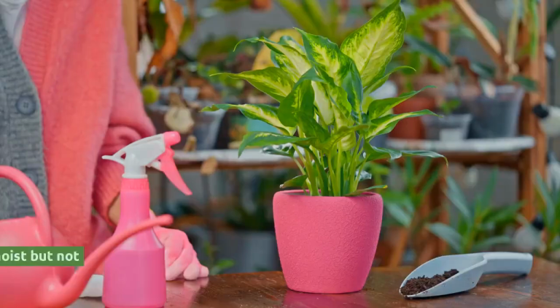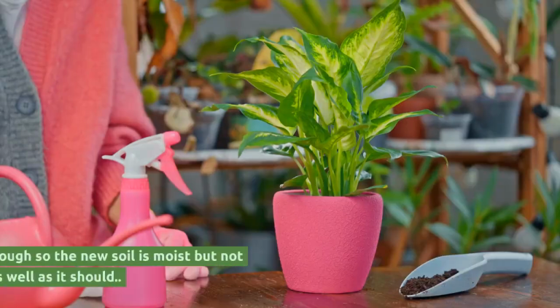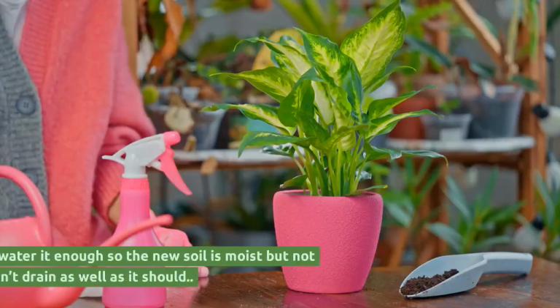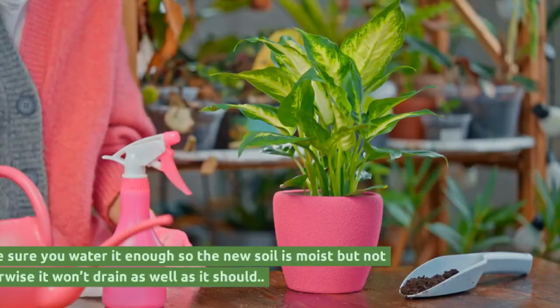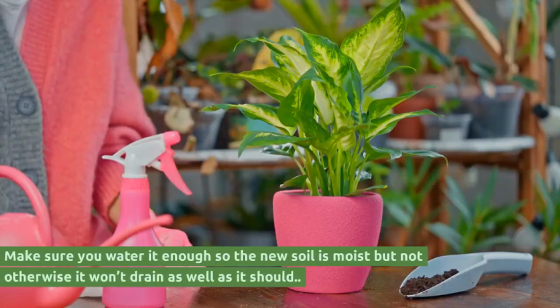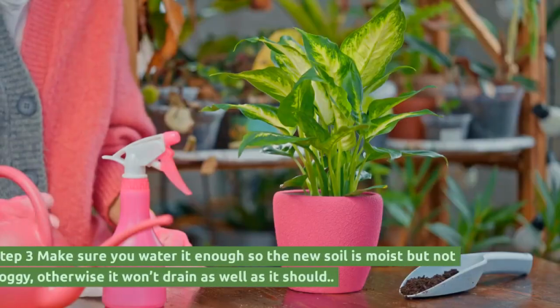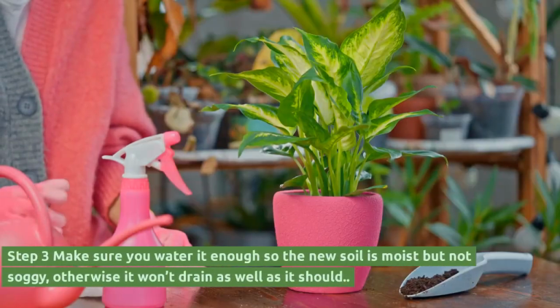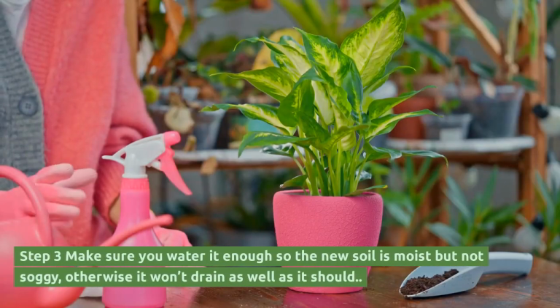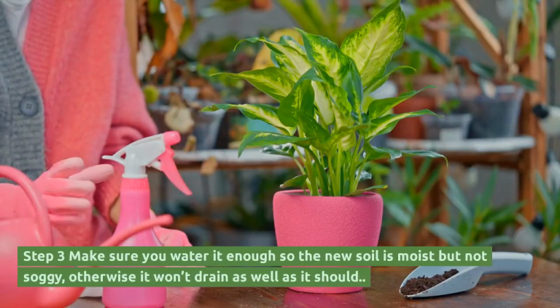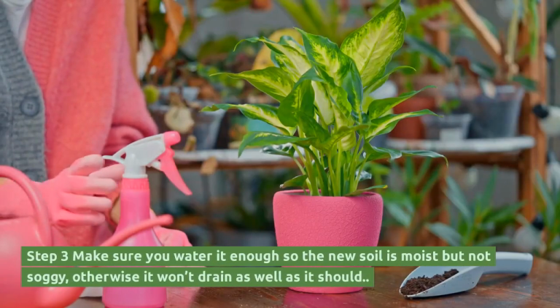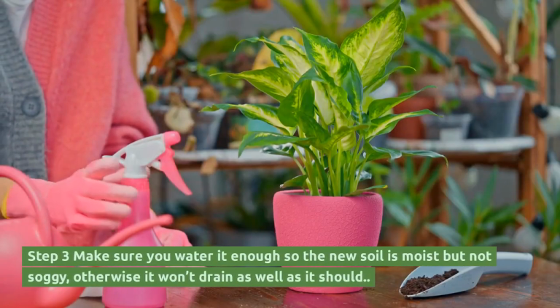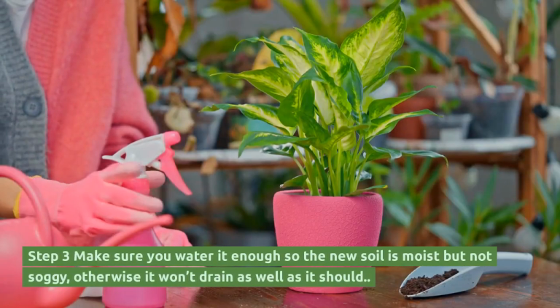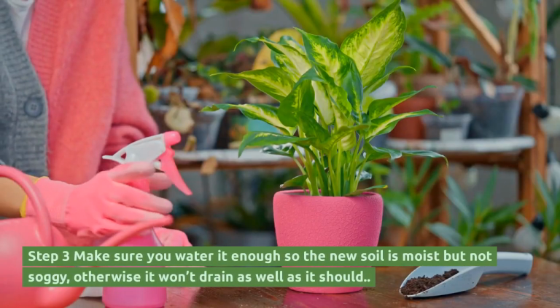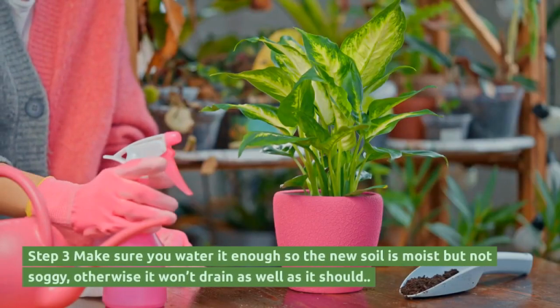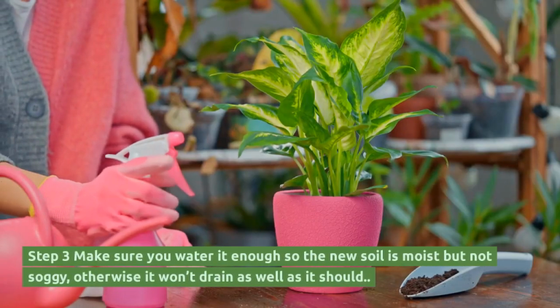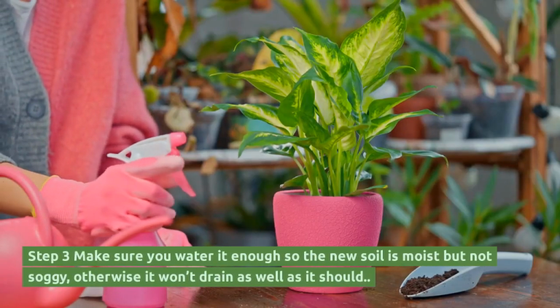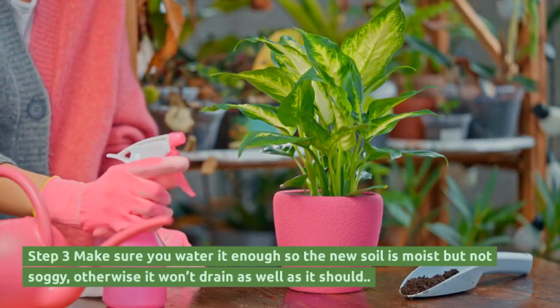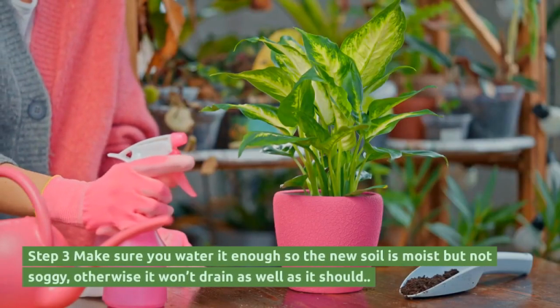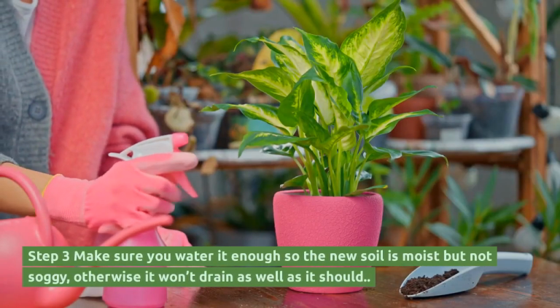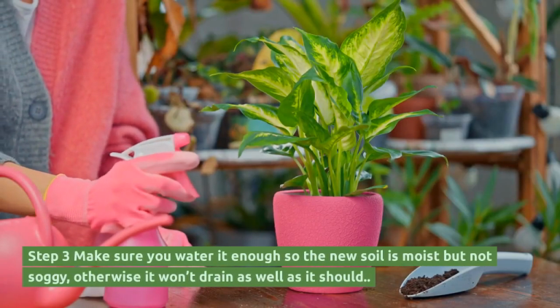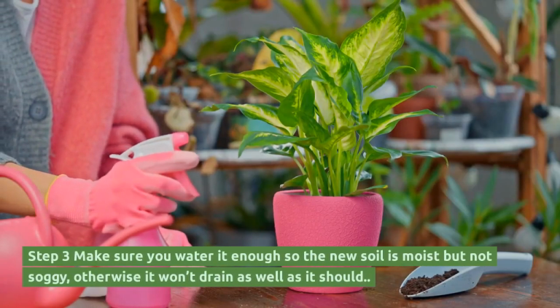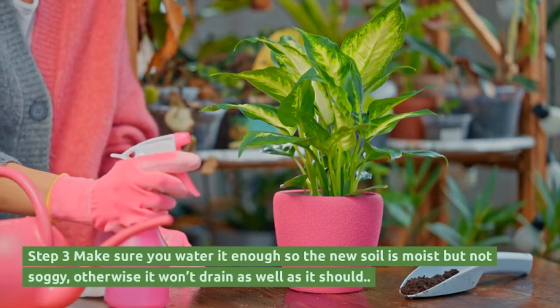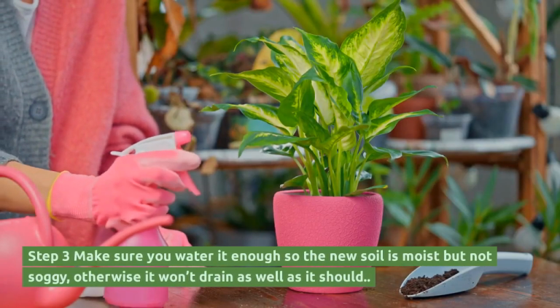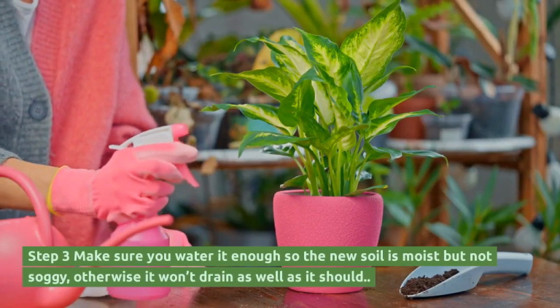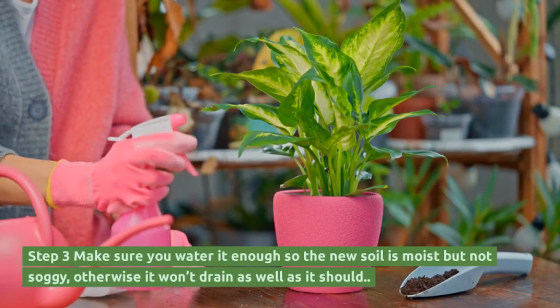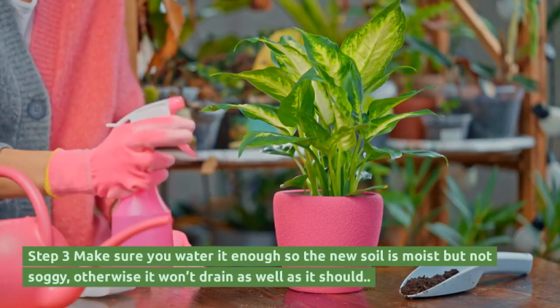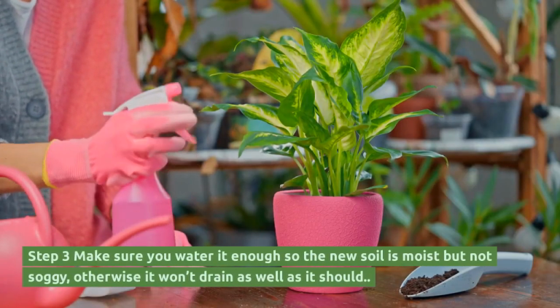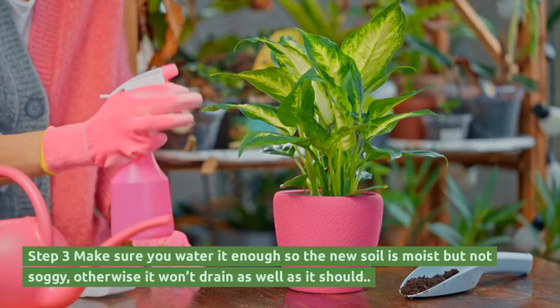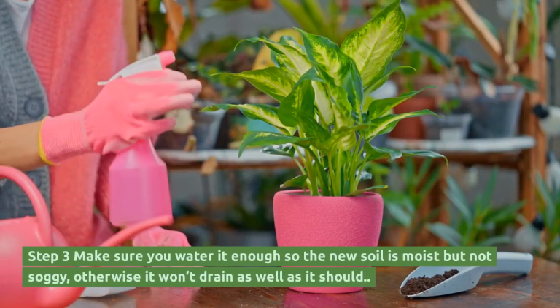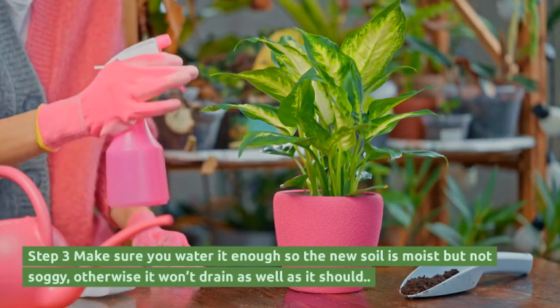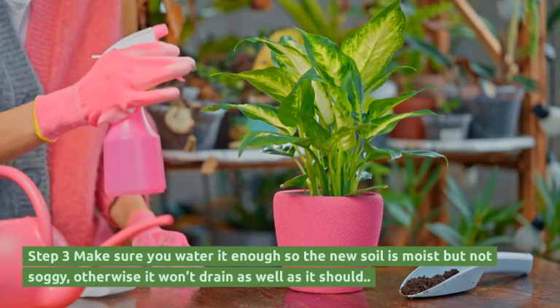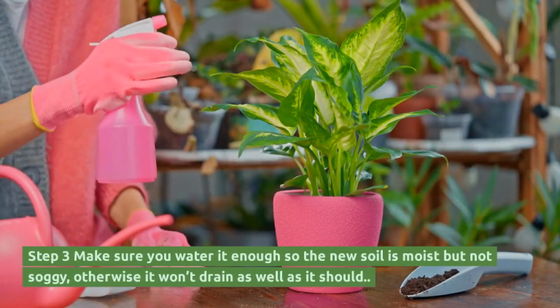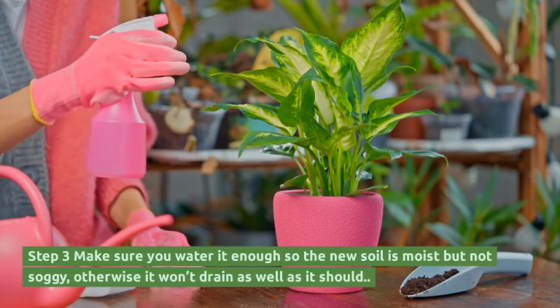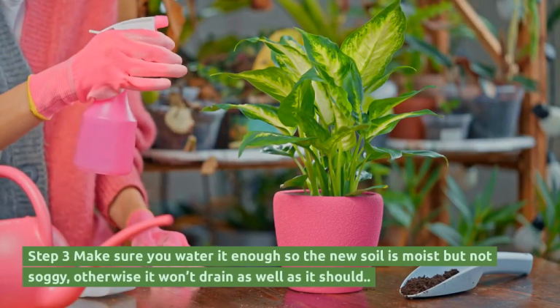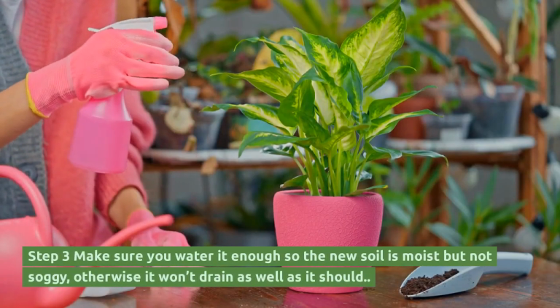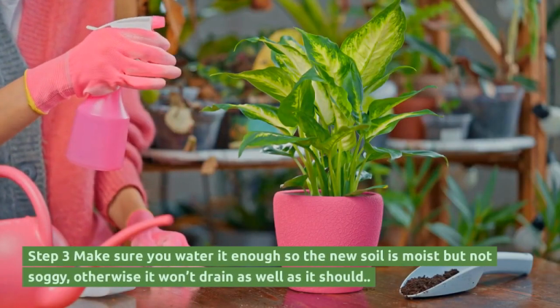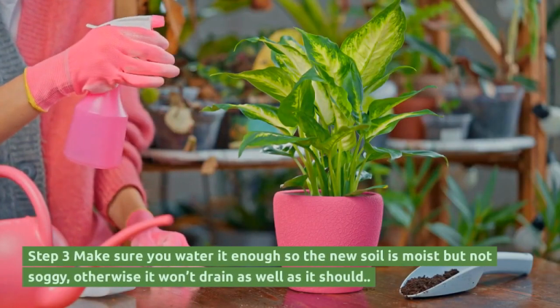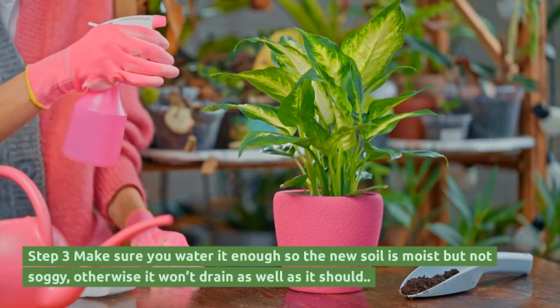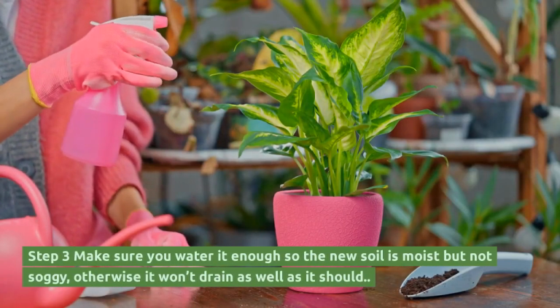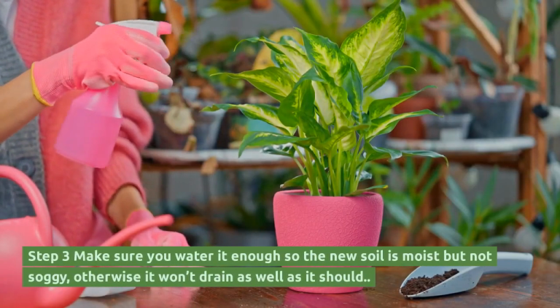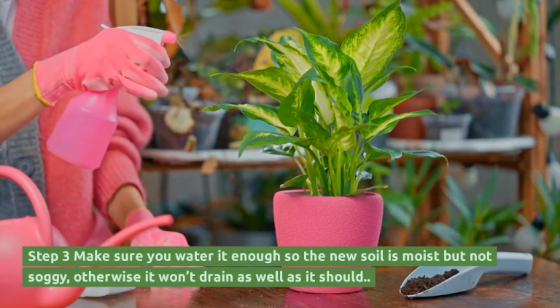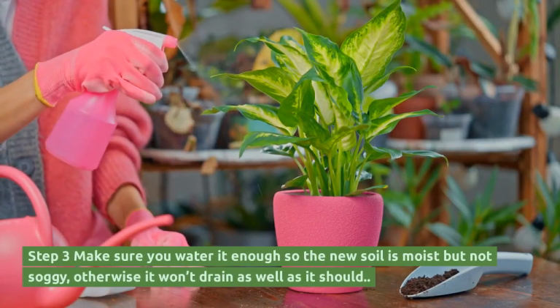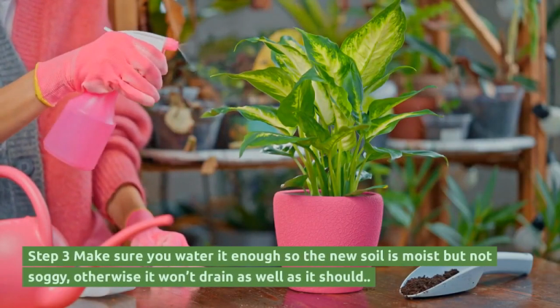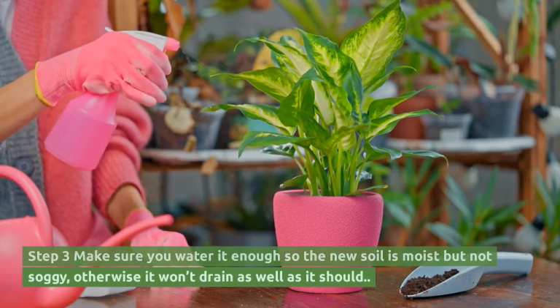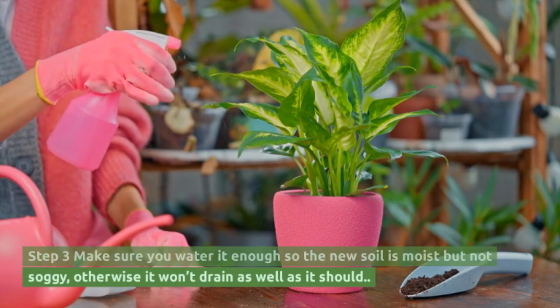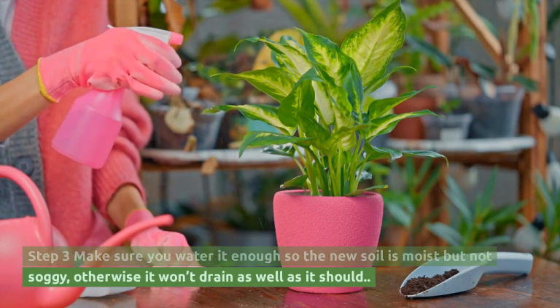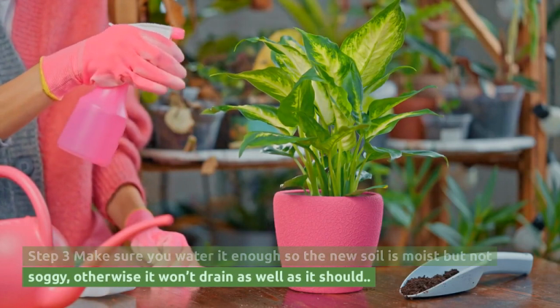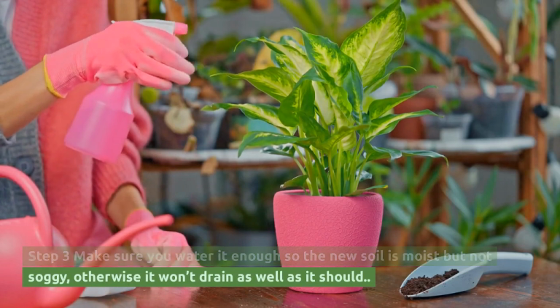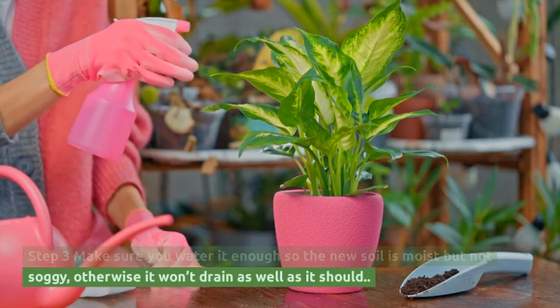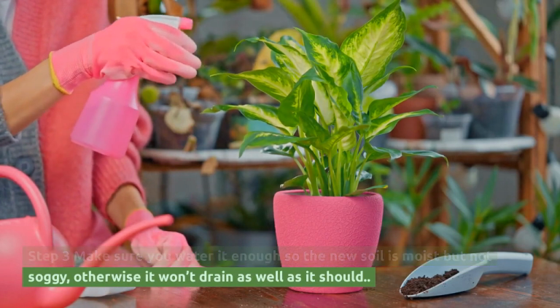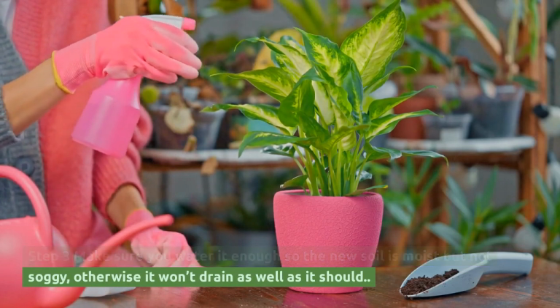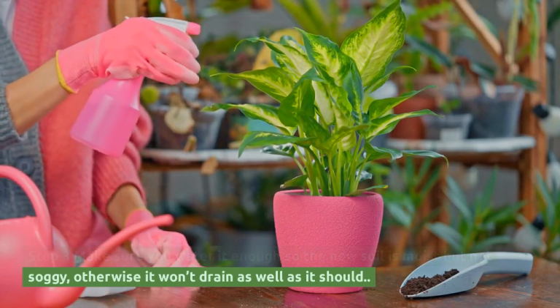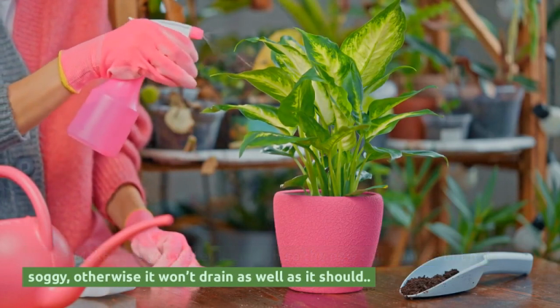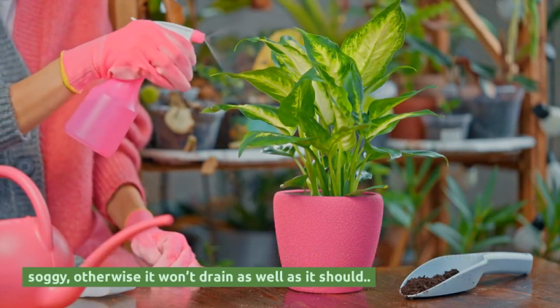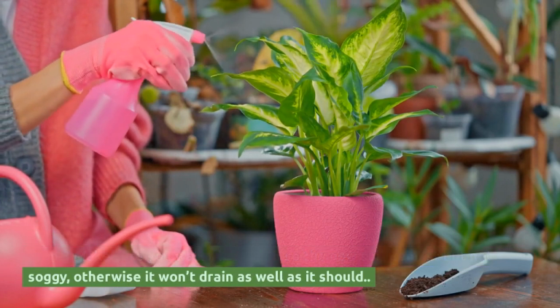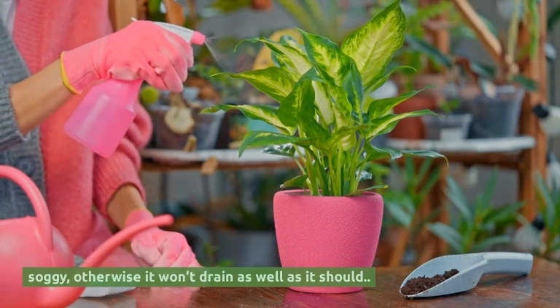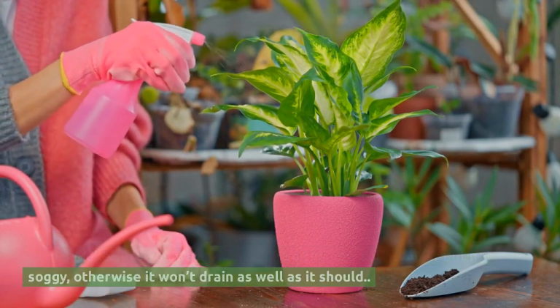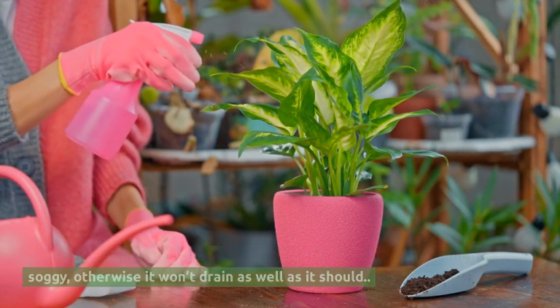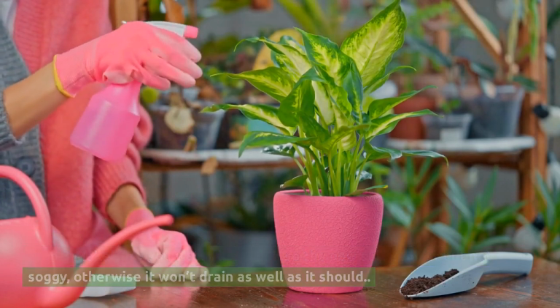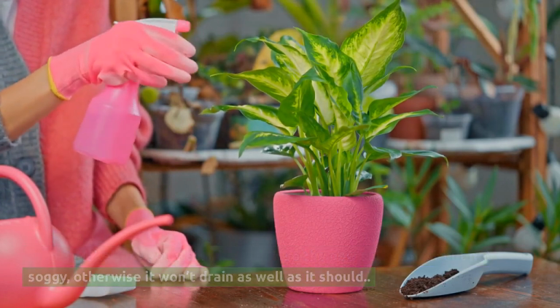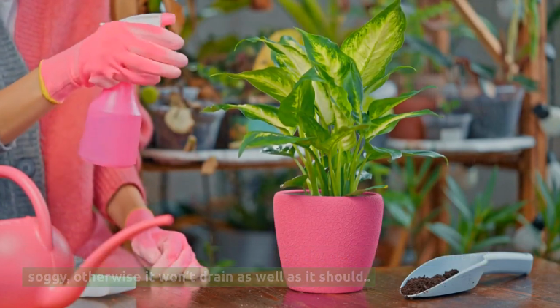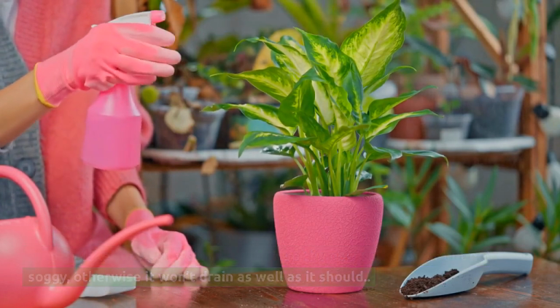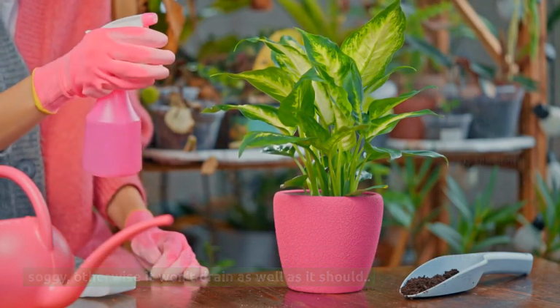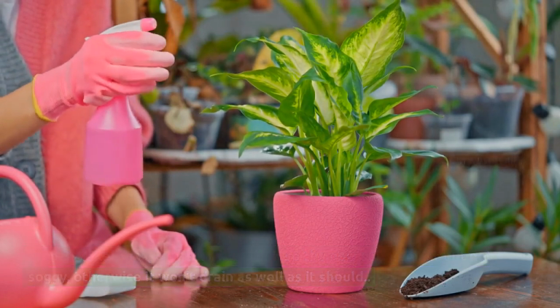Step 3: Make sure you water it enough so the new soil is moist but not soggy, otherwise it won't drain as well as it should.